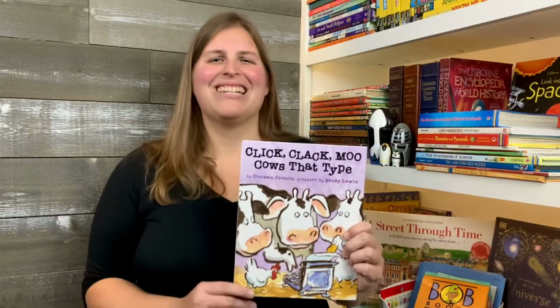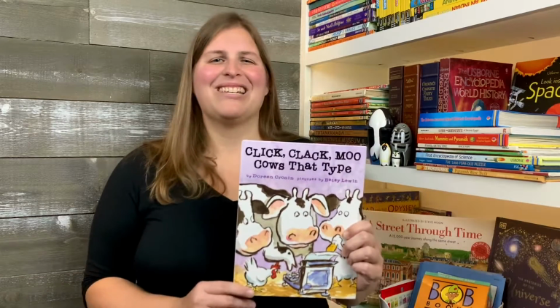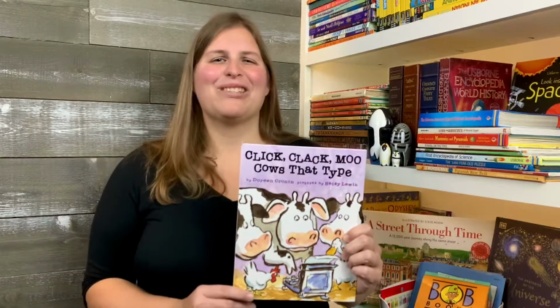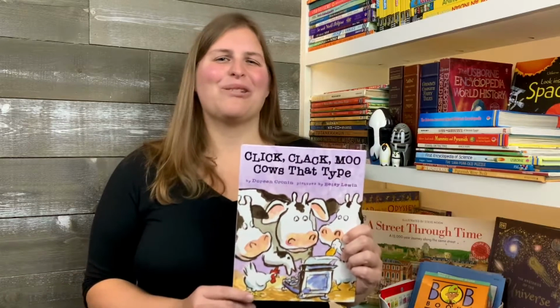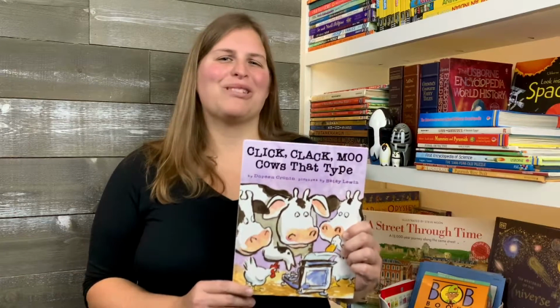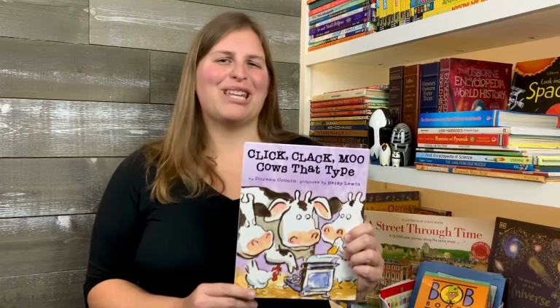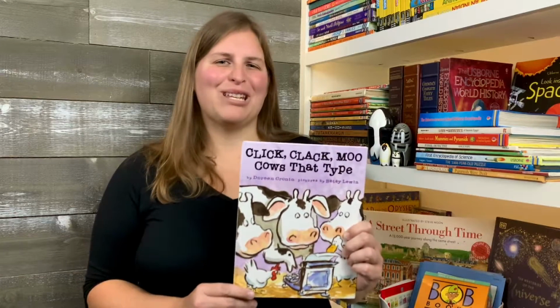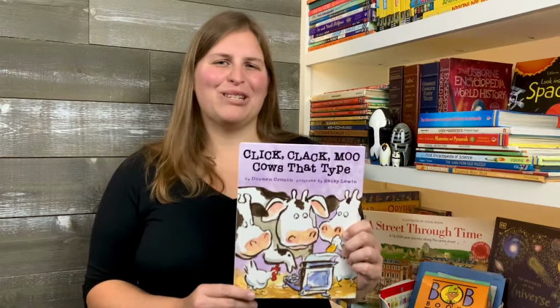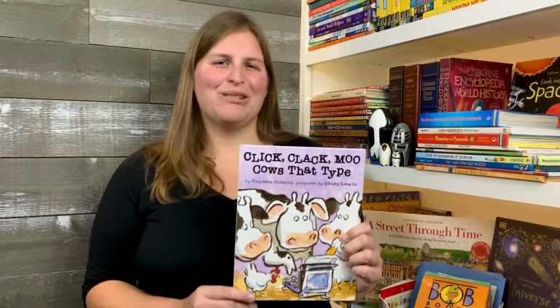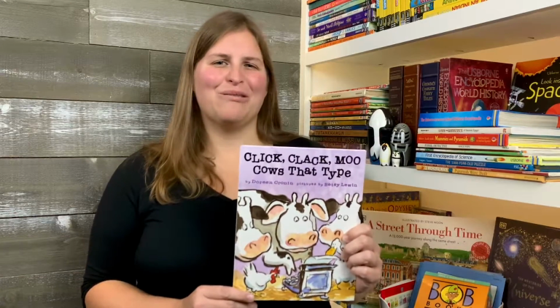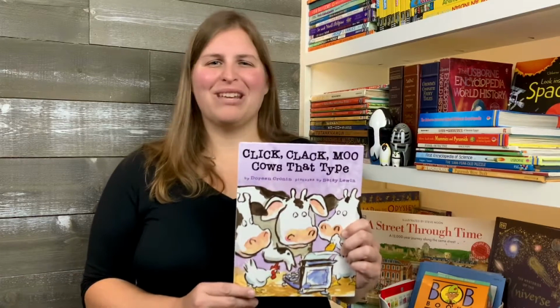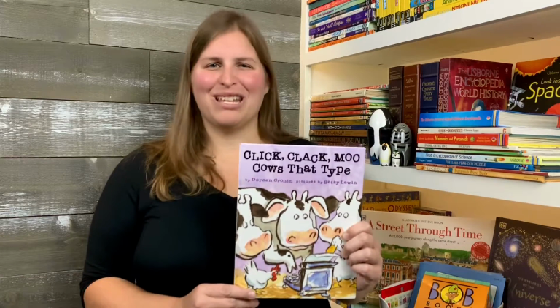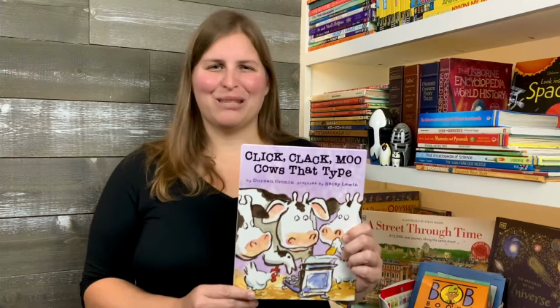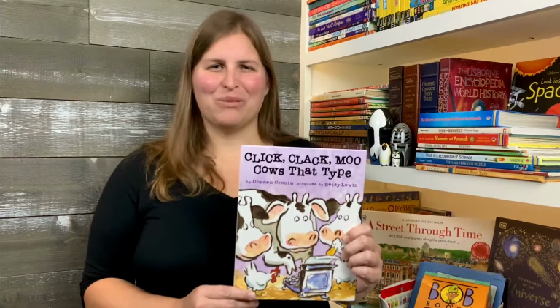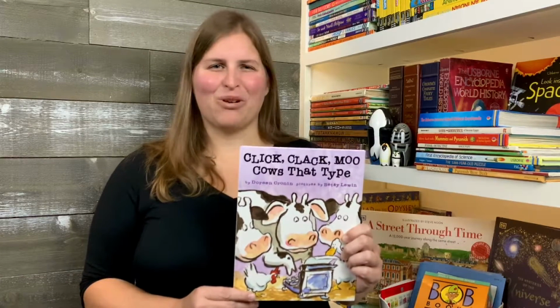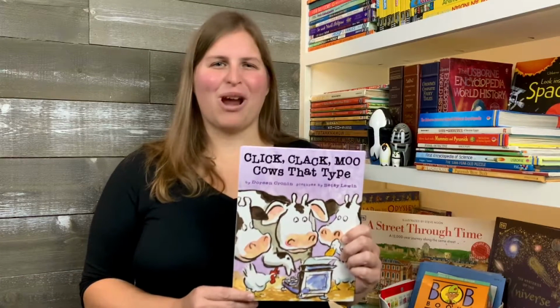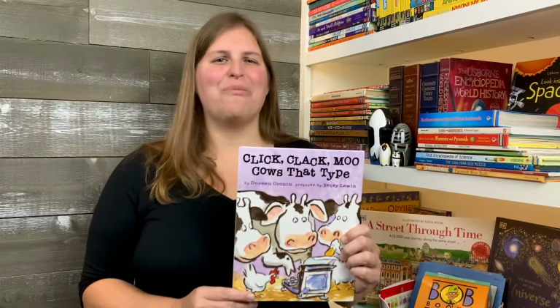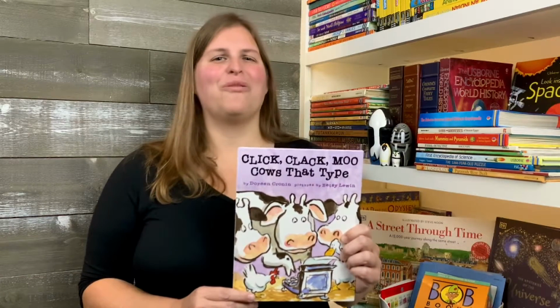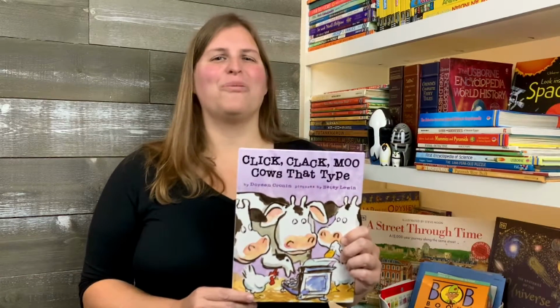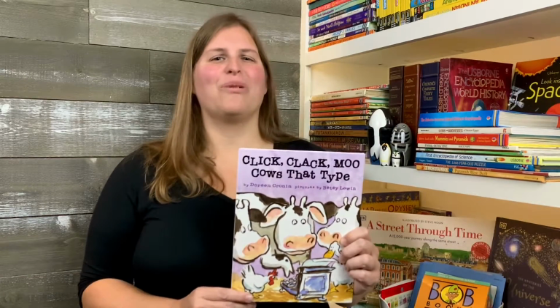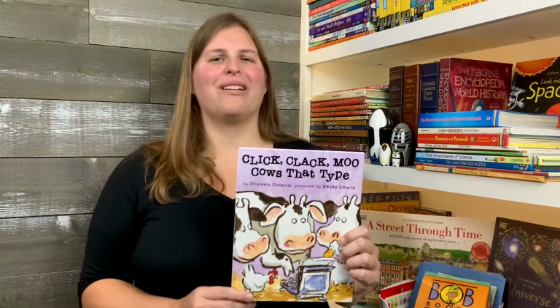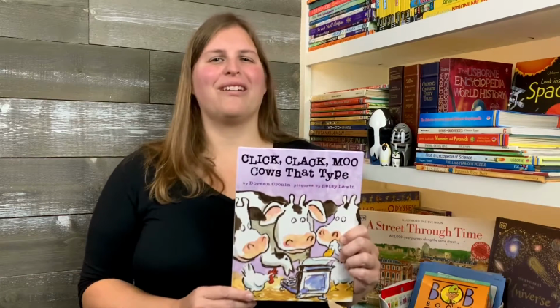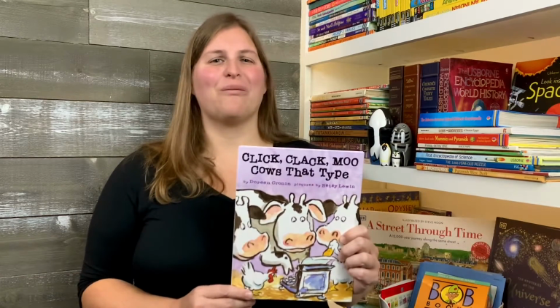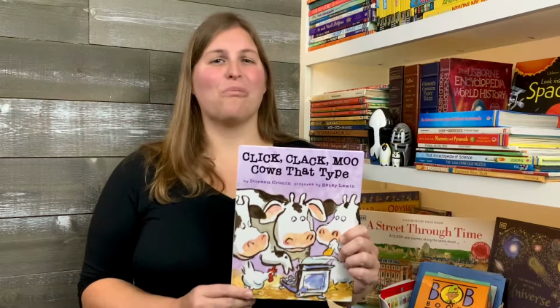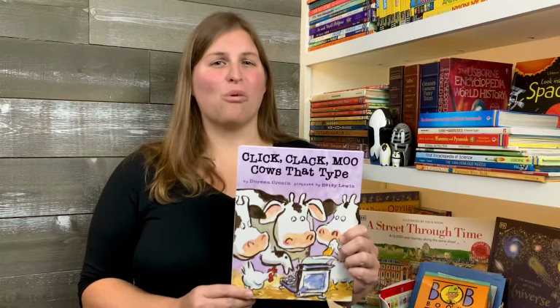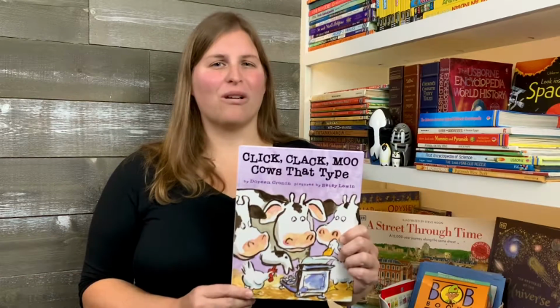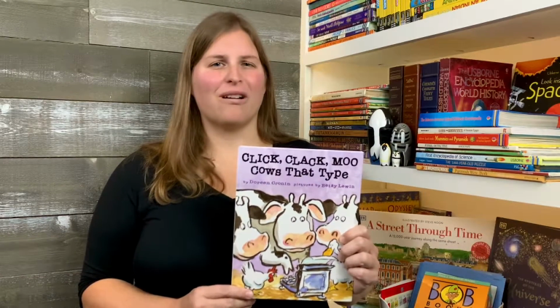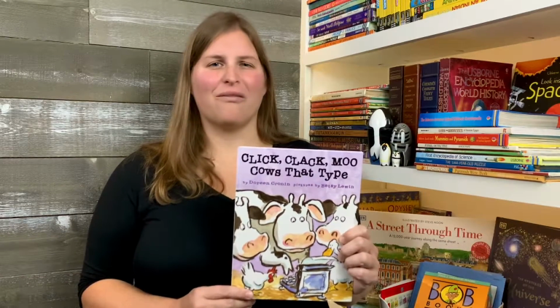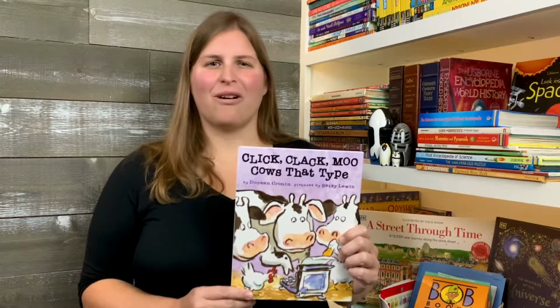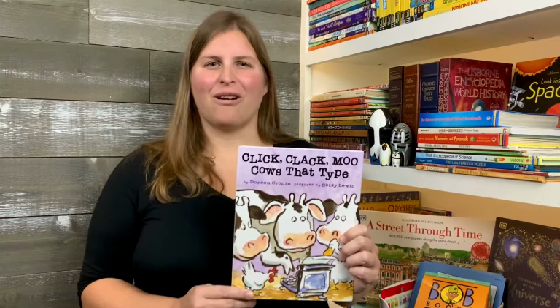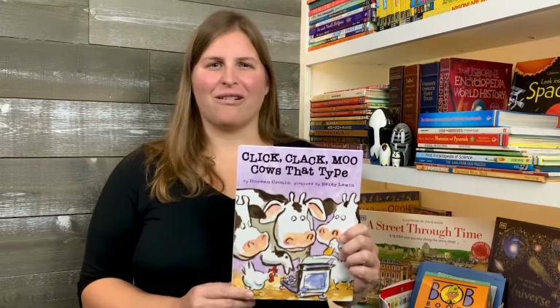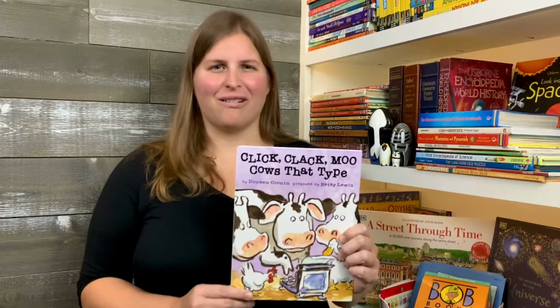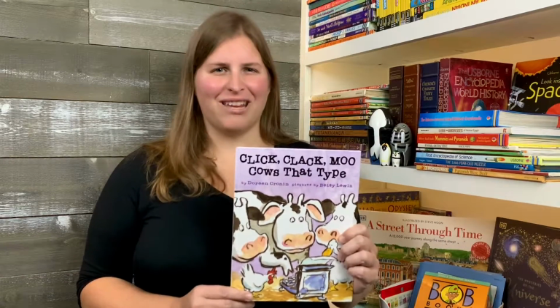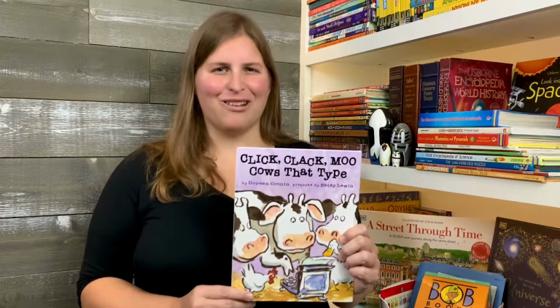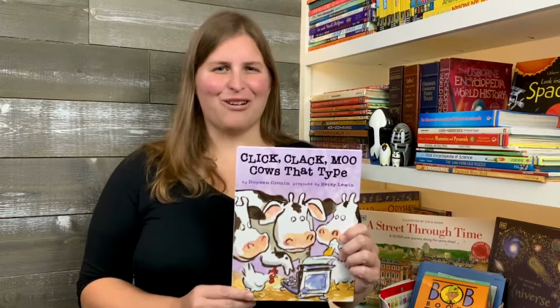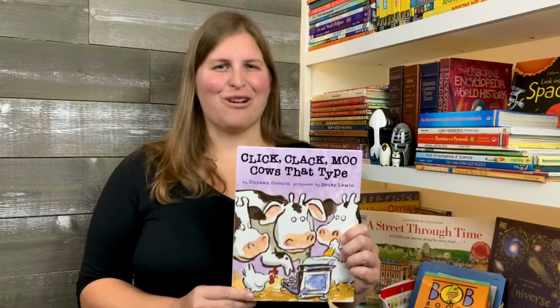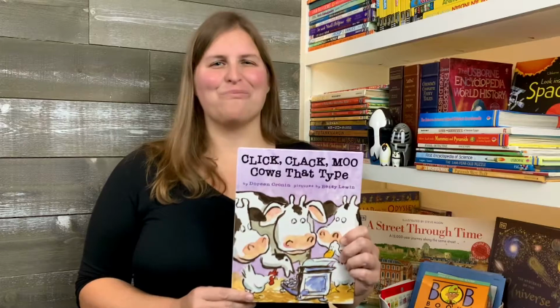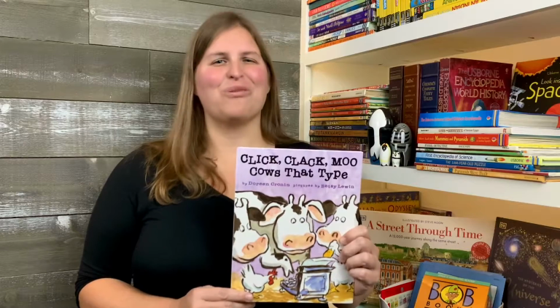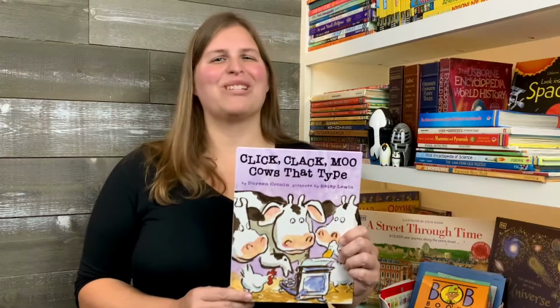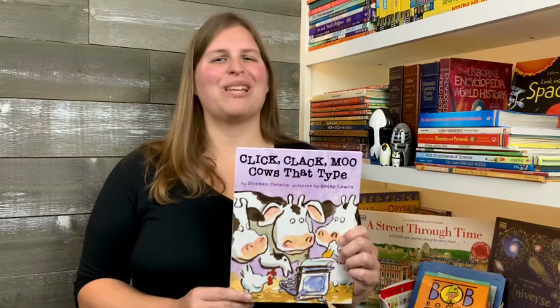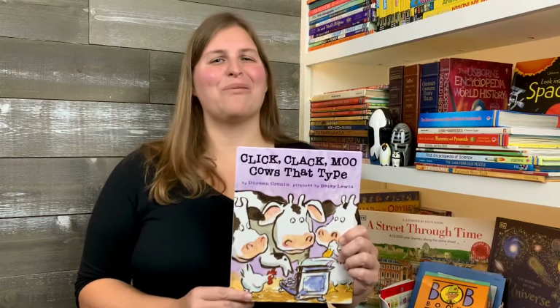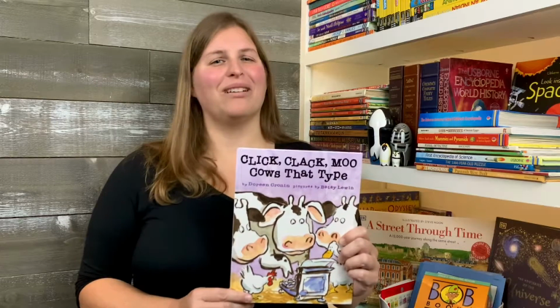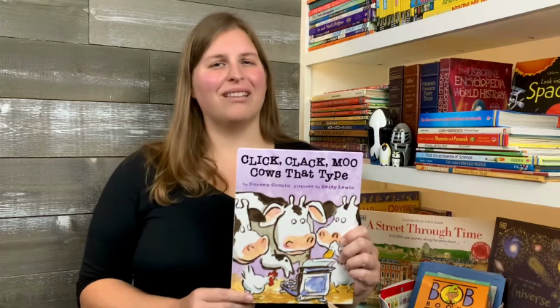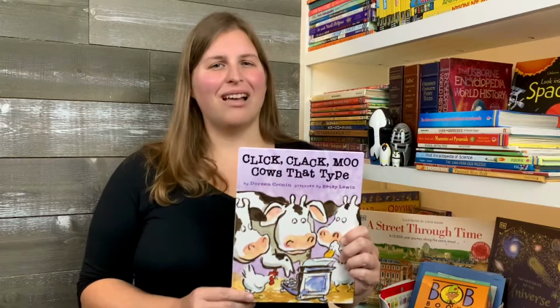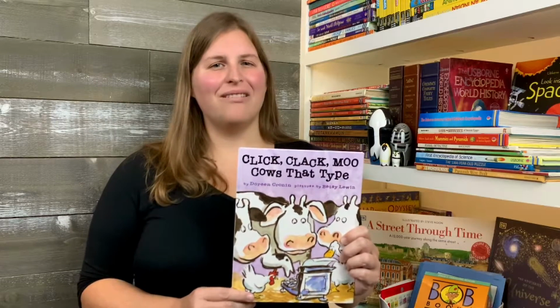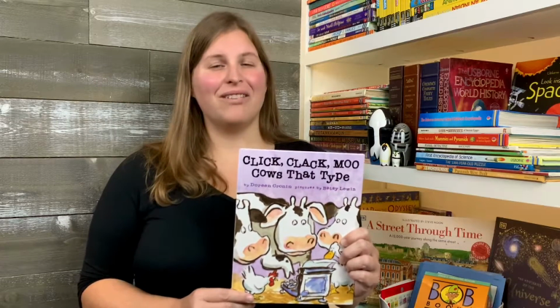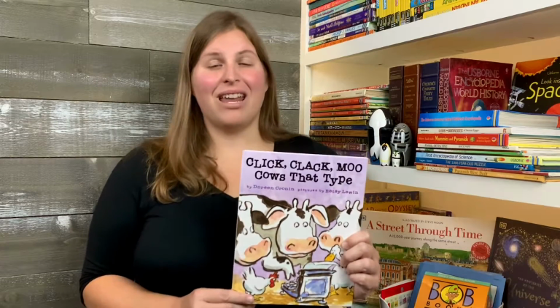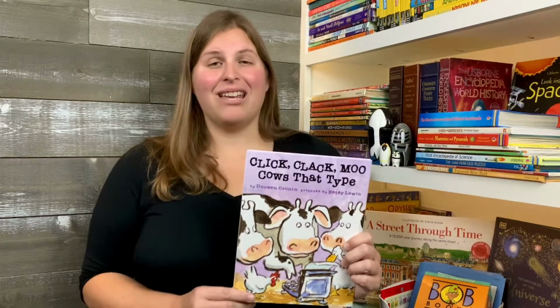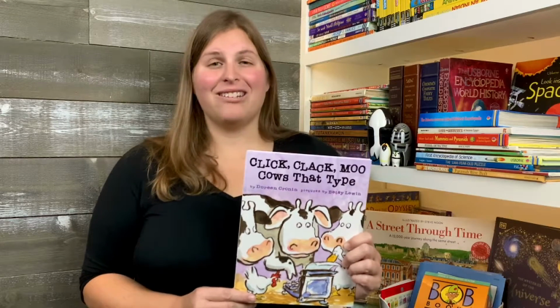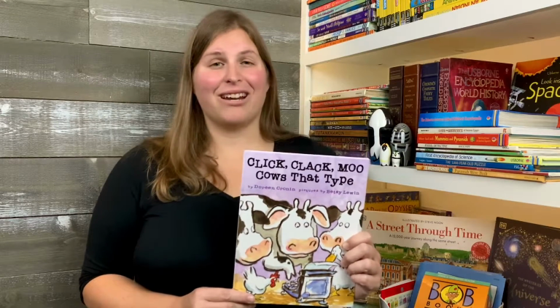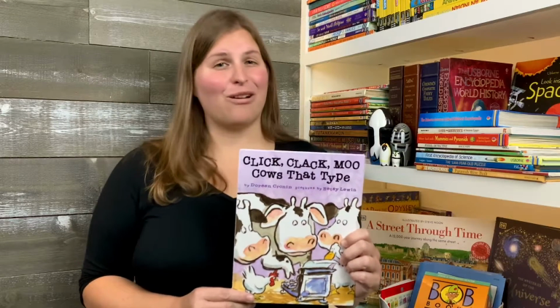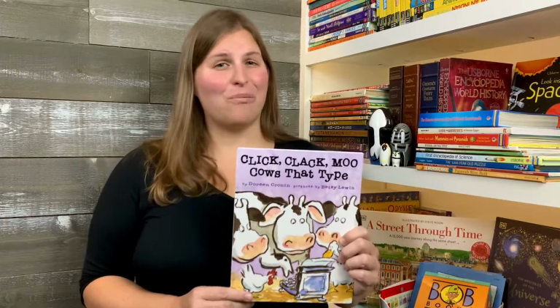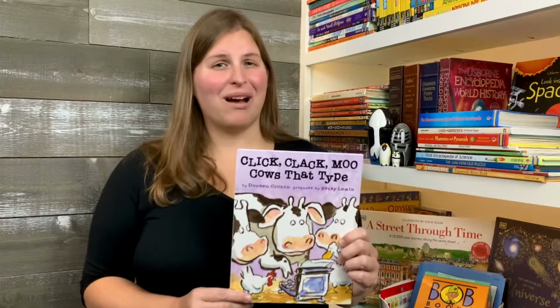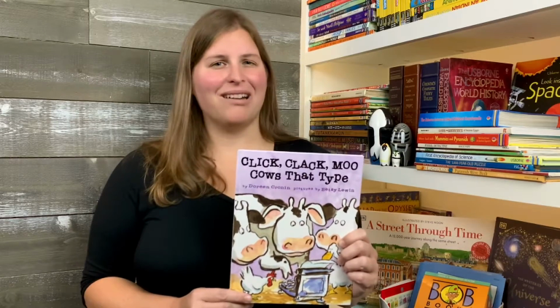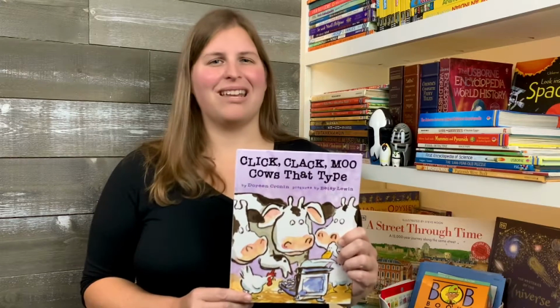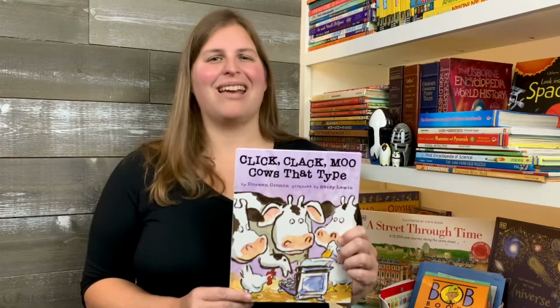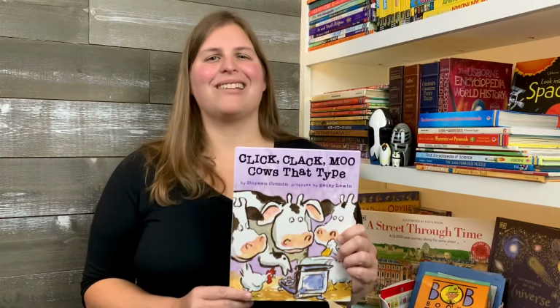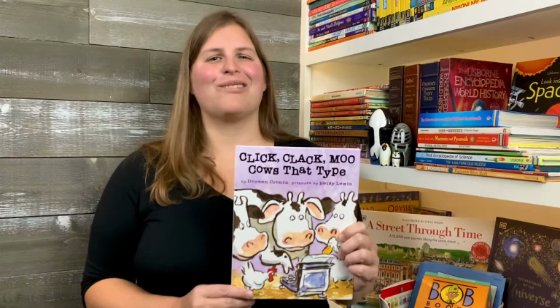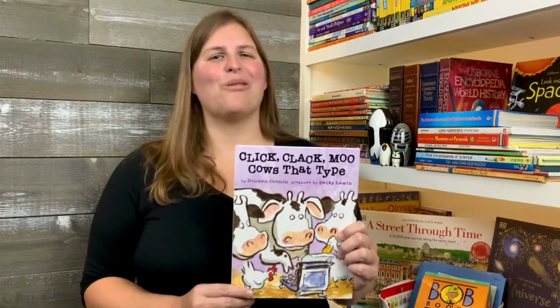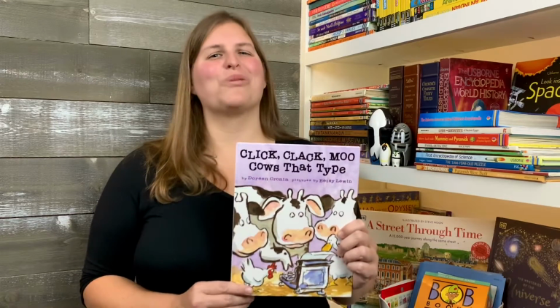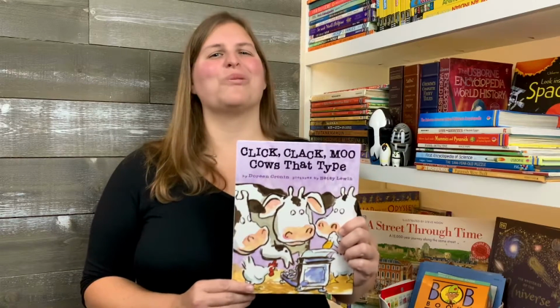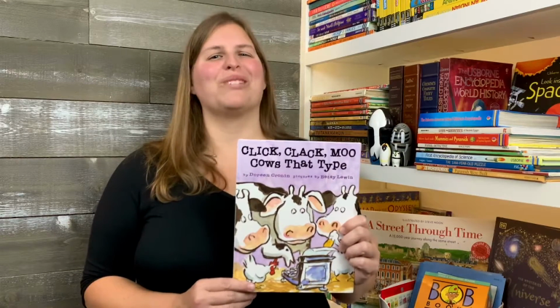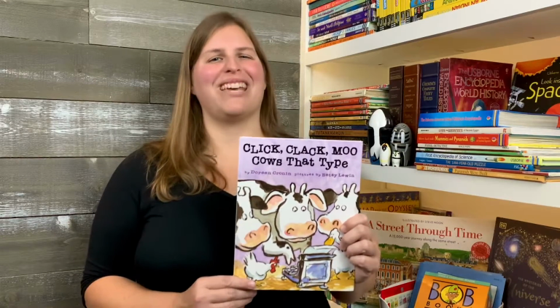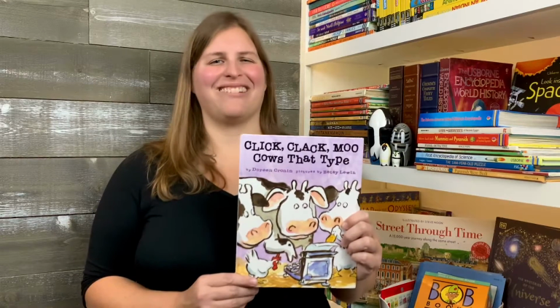Stay tuned — hit subscribe if you want to hear more of our kindergarten books that we love, and check out our podcast, Homeschool Together.